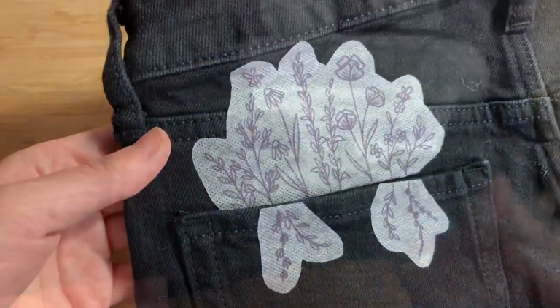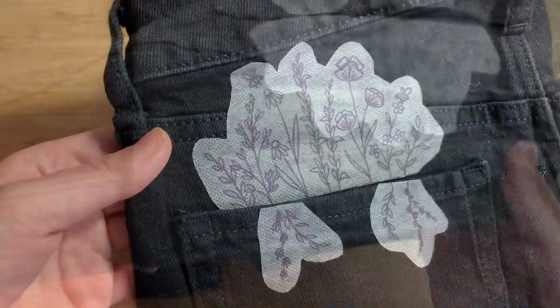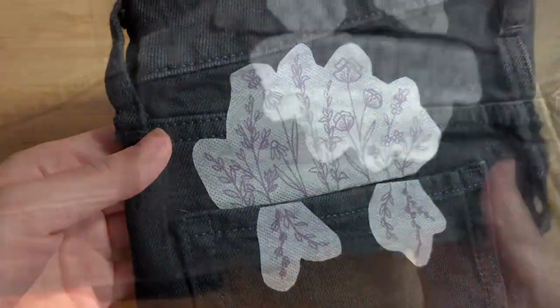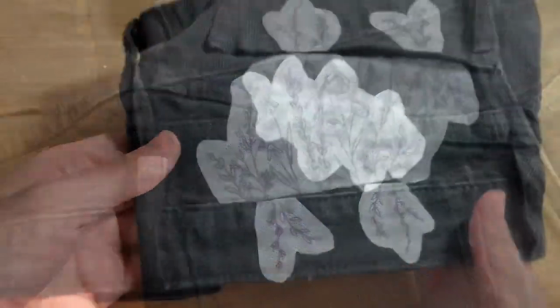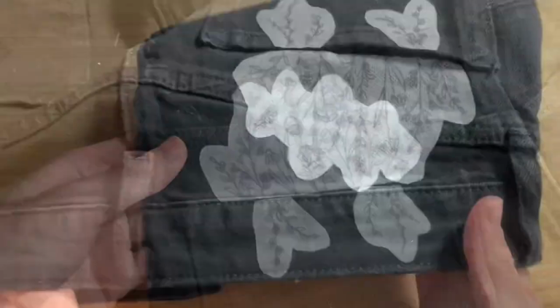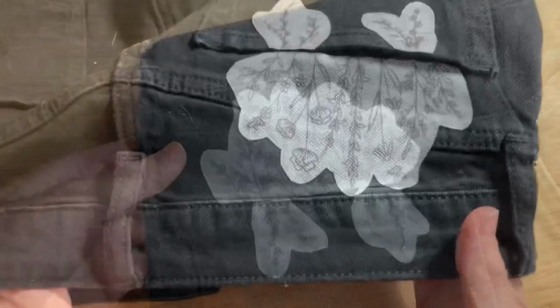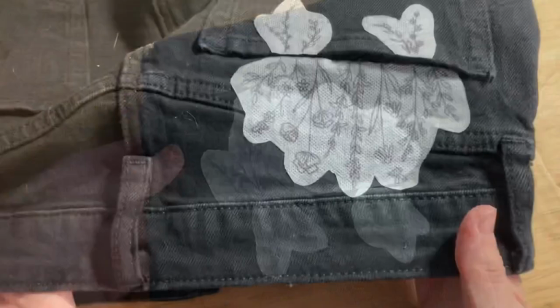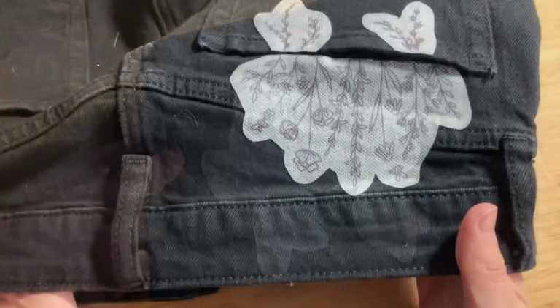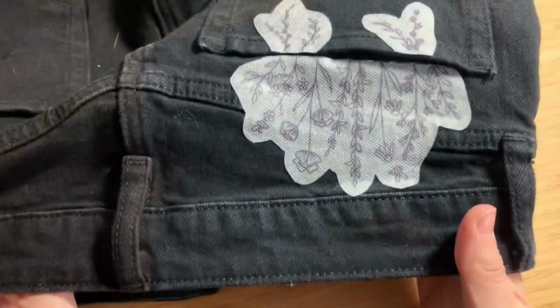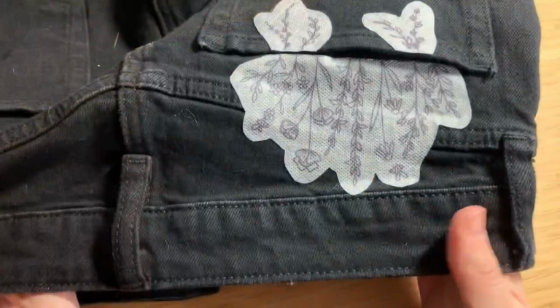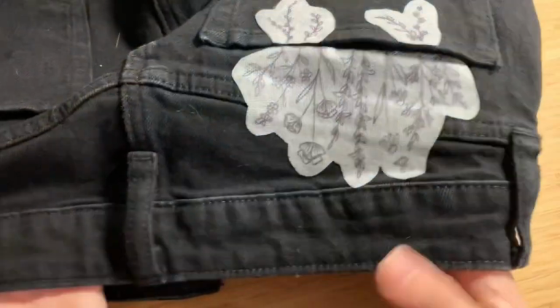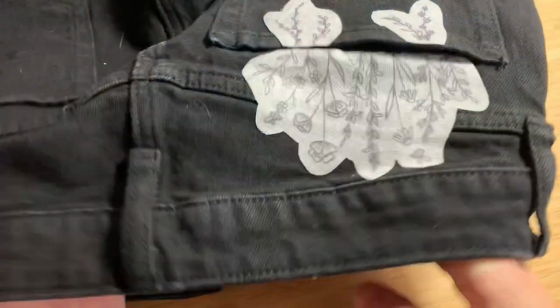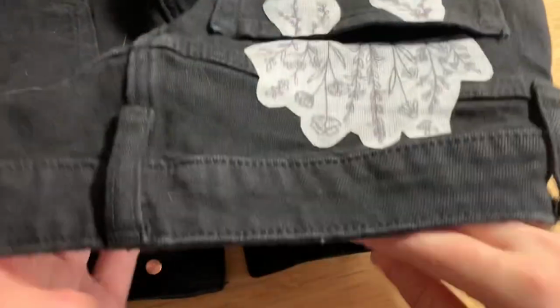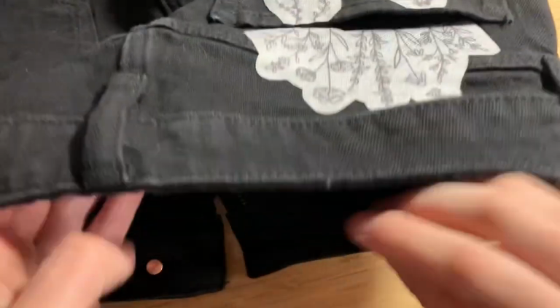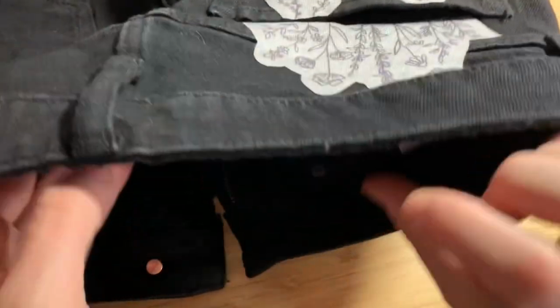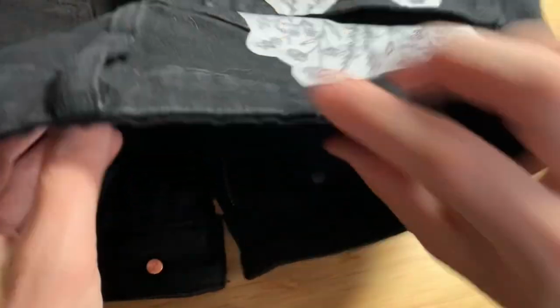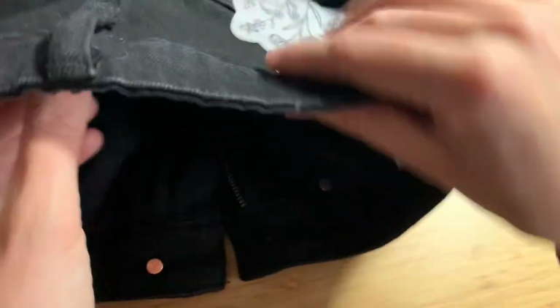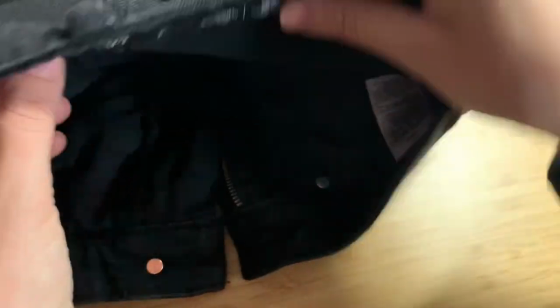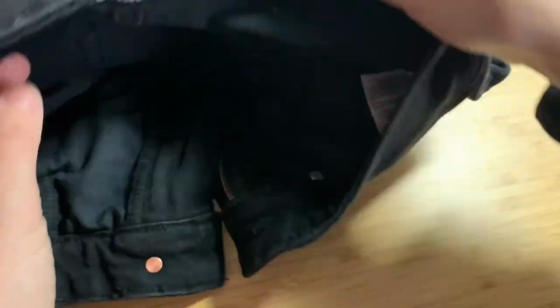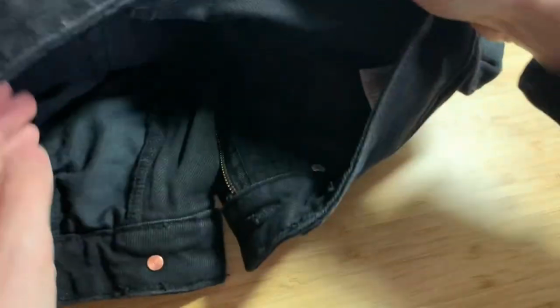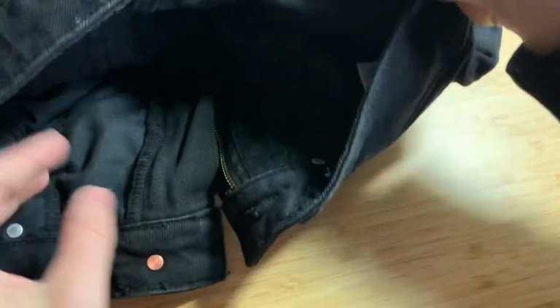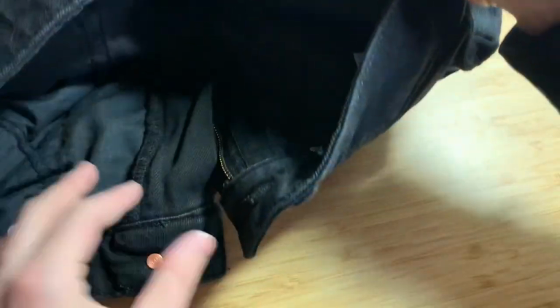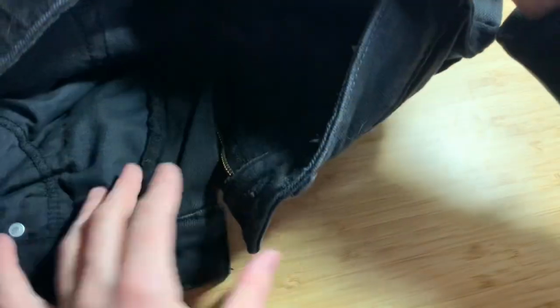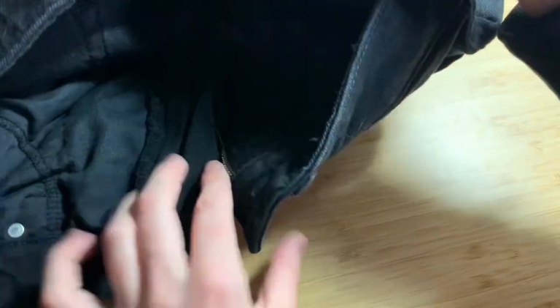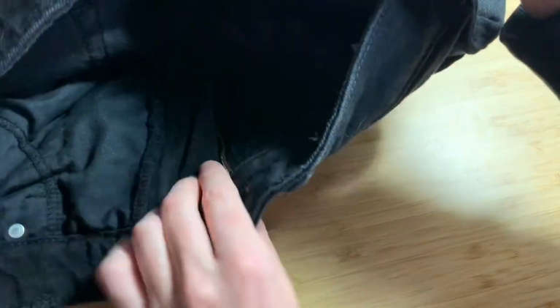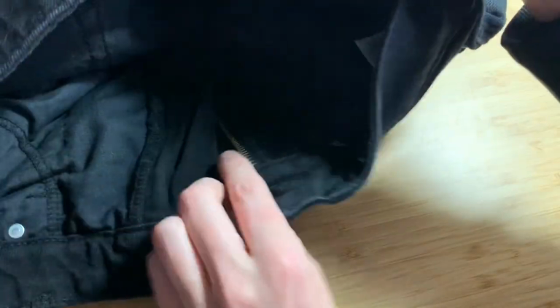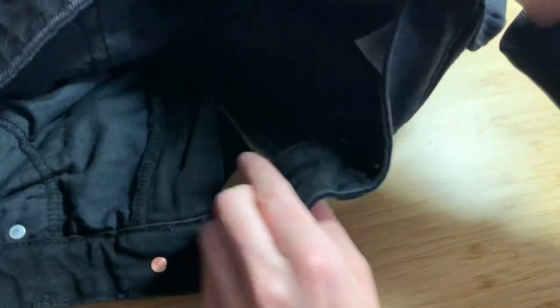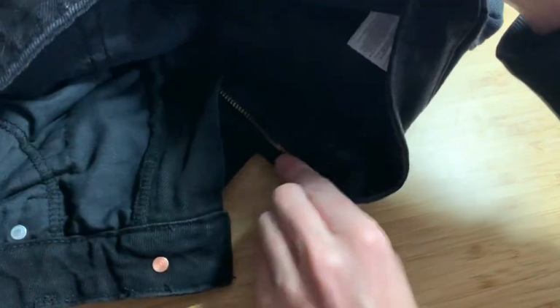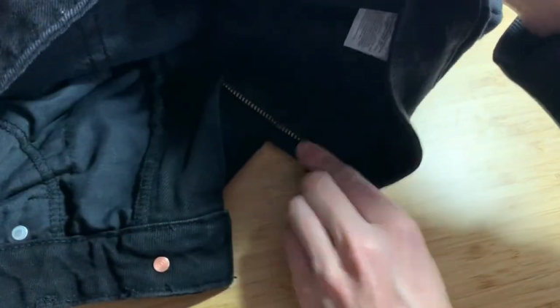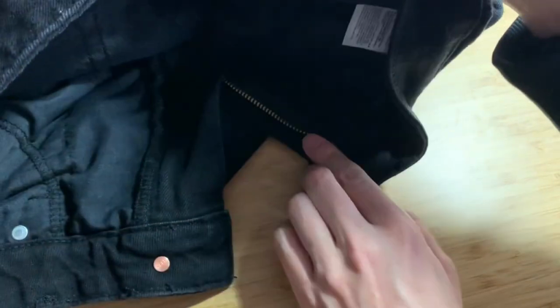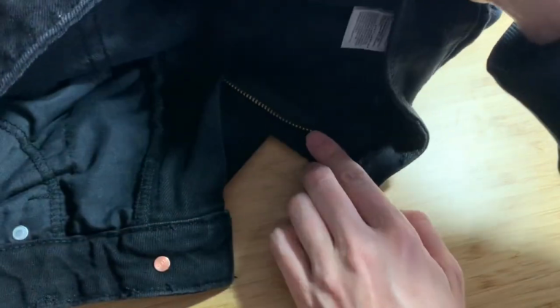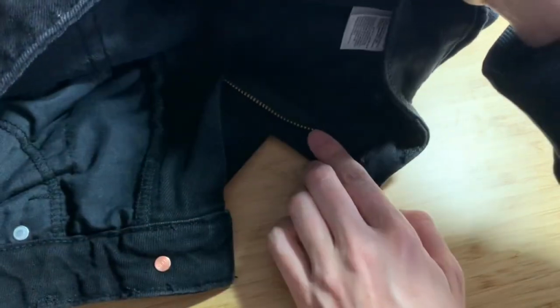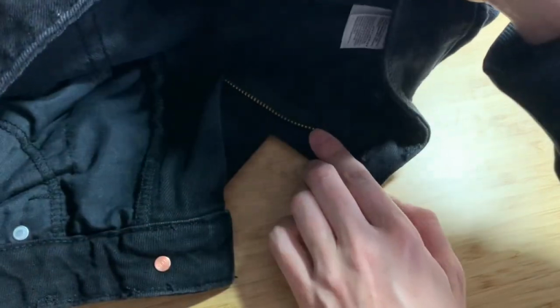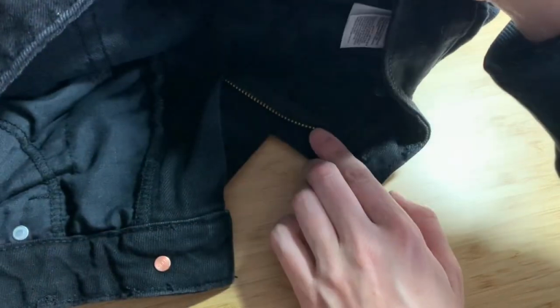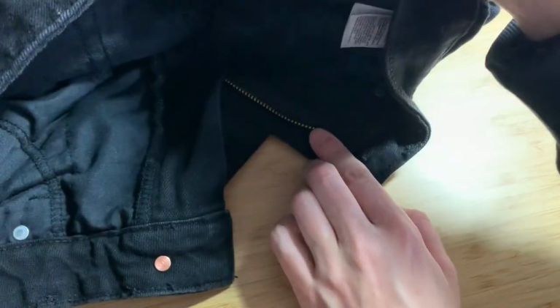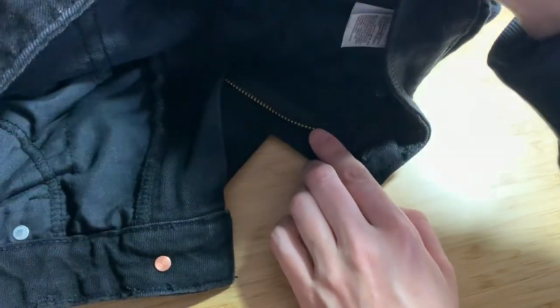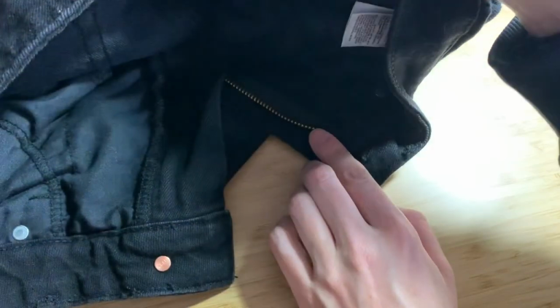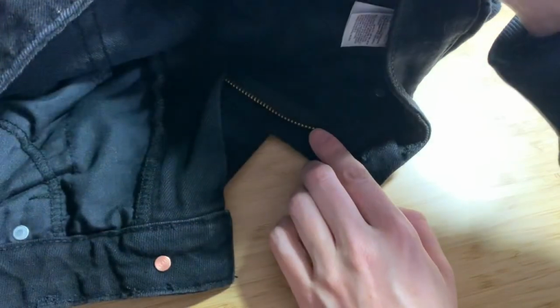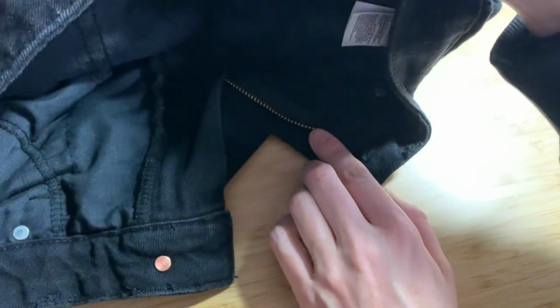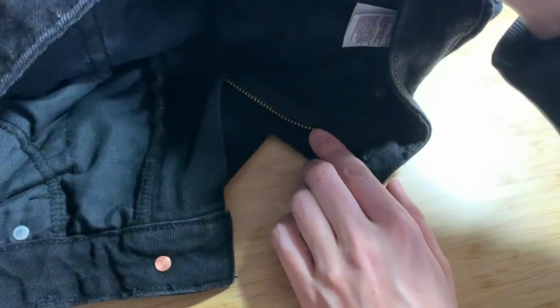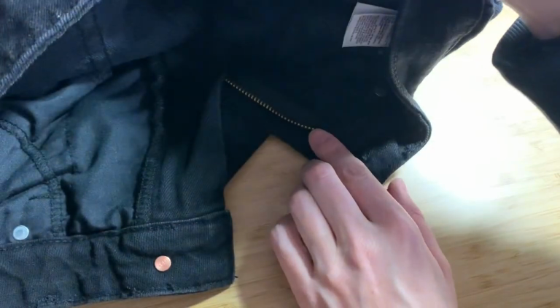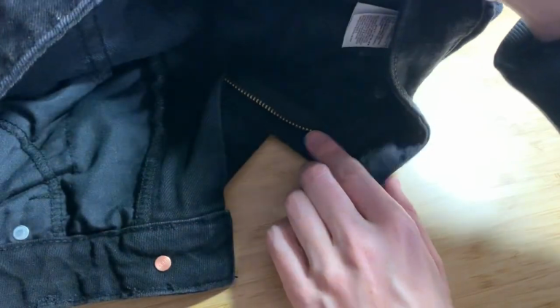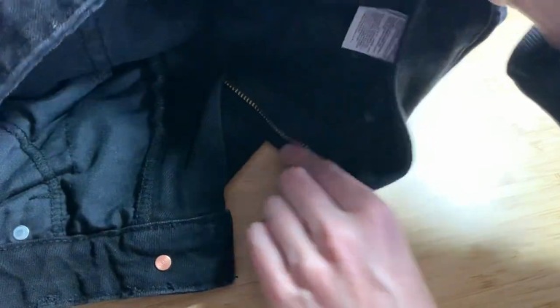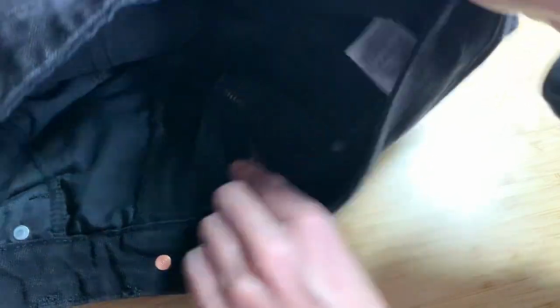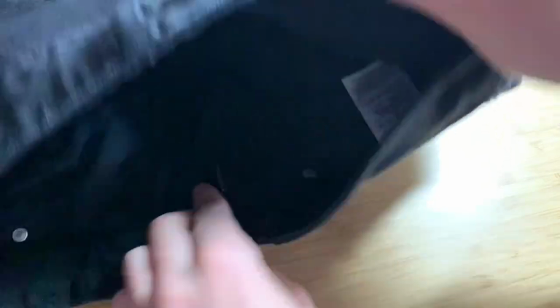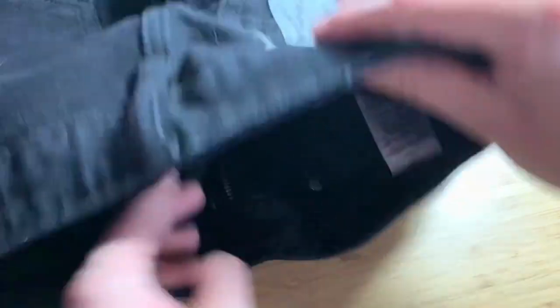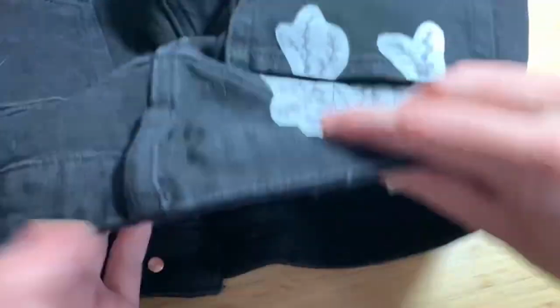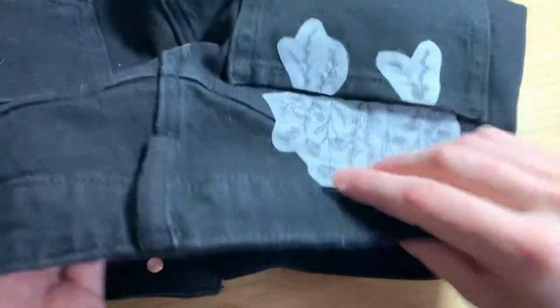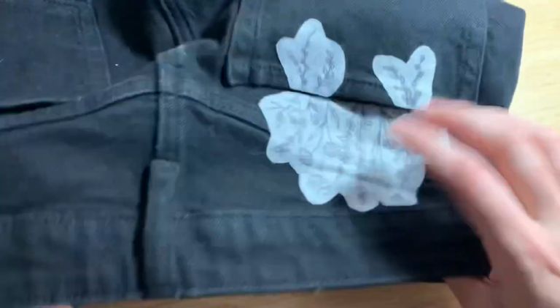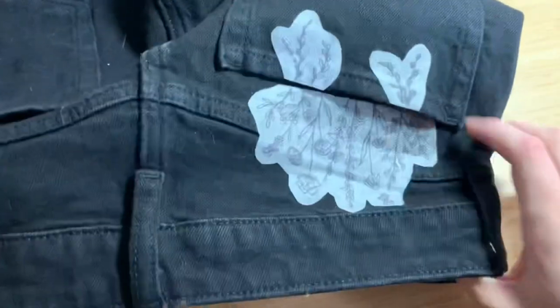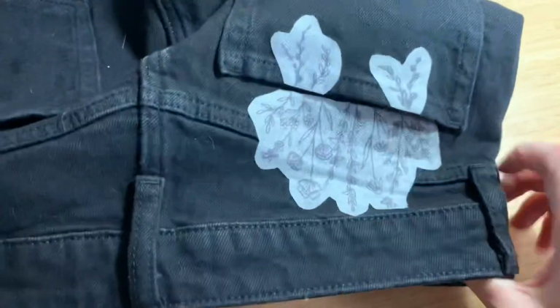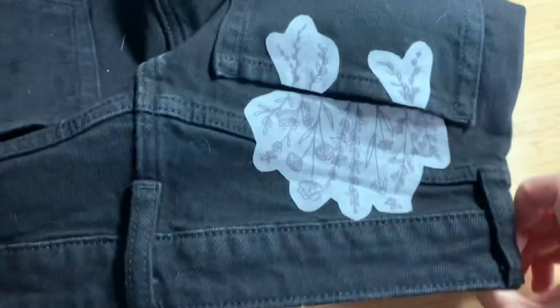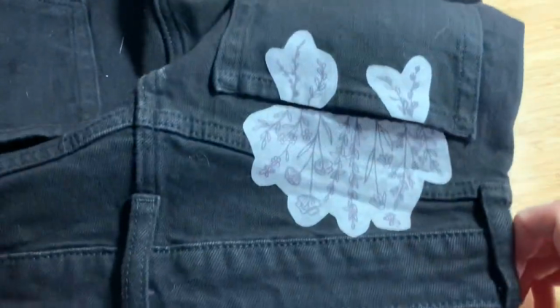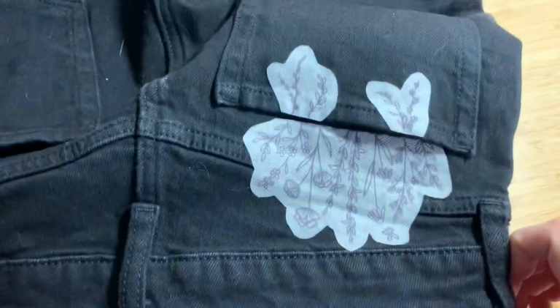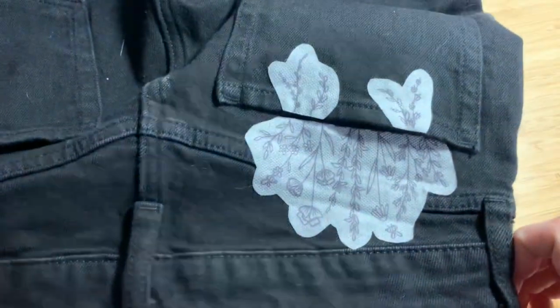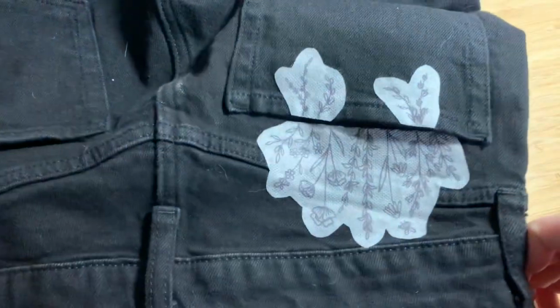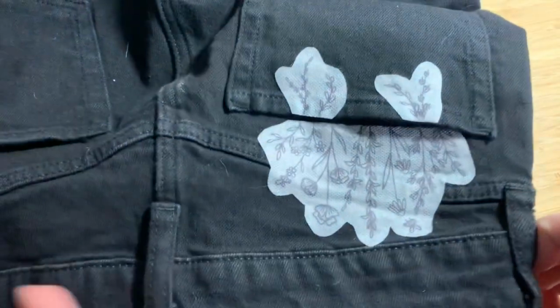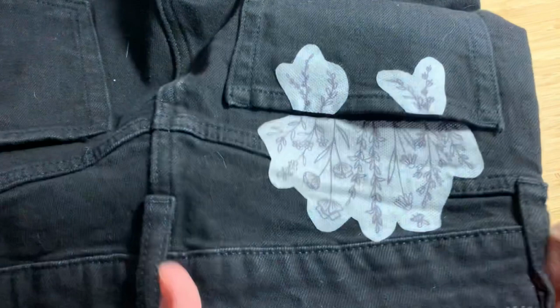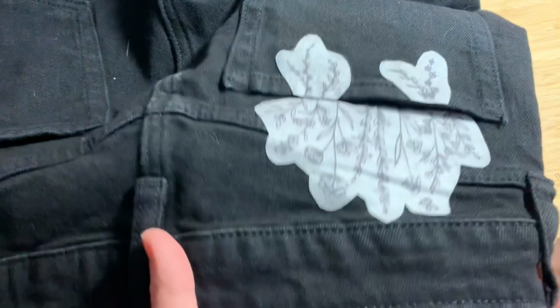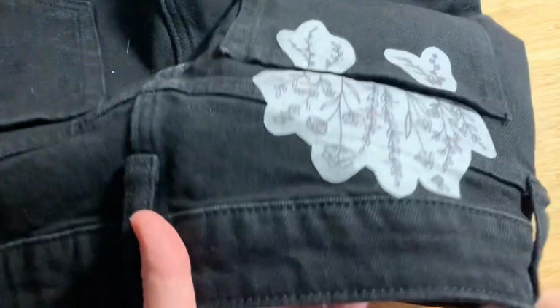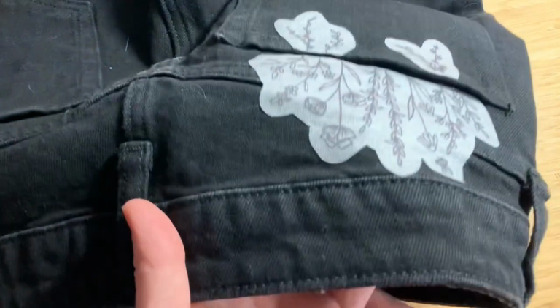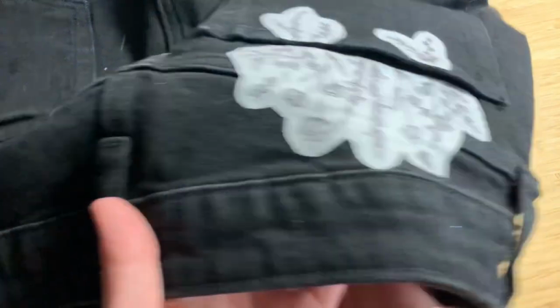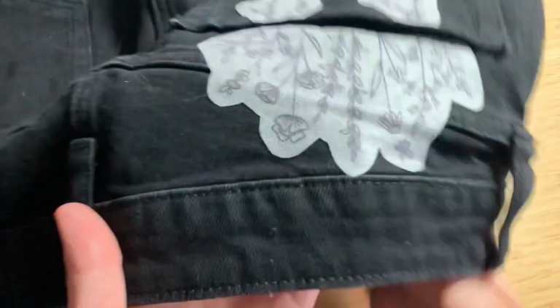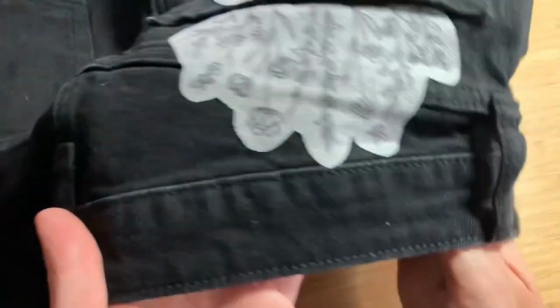Once you've done that, flip your garment around and make sure the fly is opened up. This will give you more maneuverability at the waist.